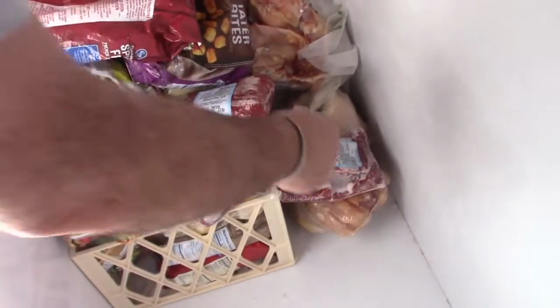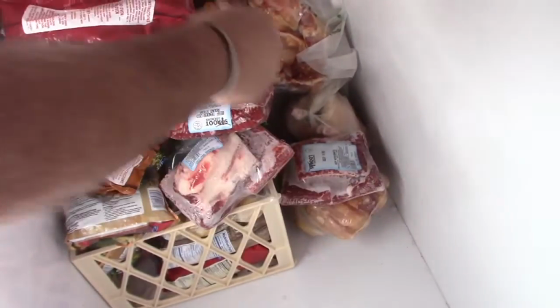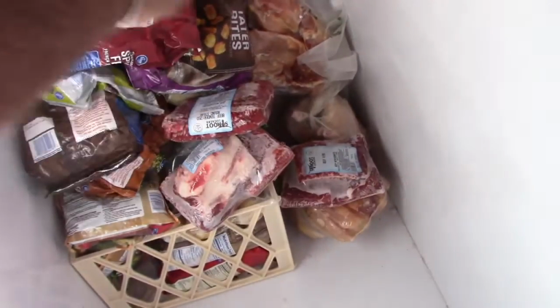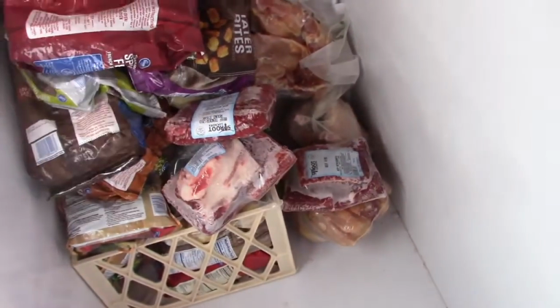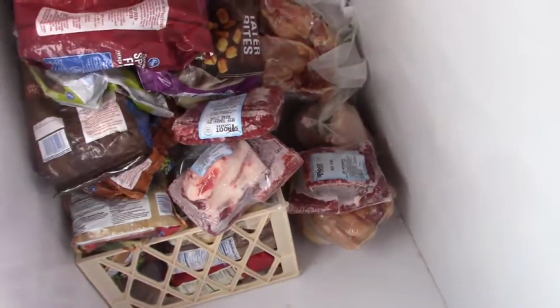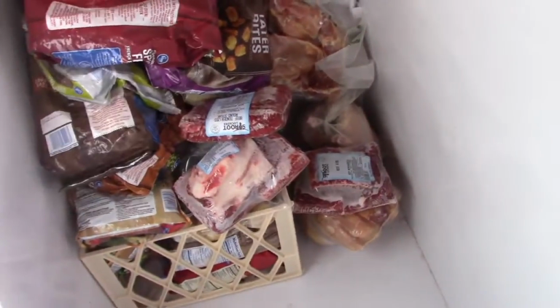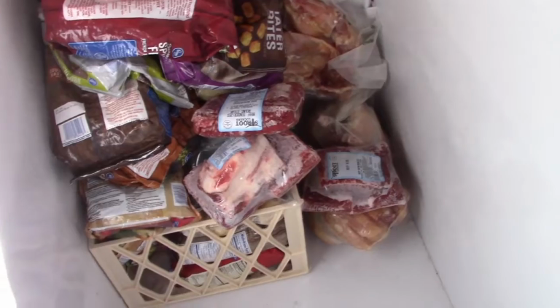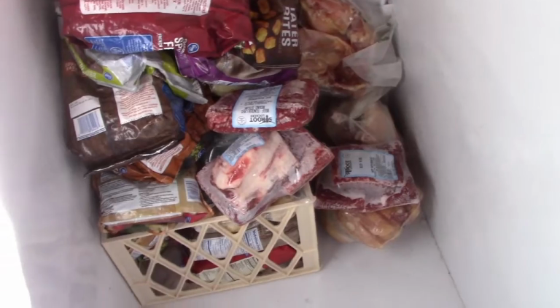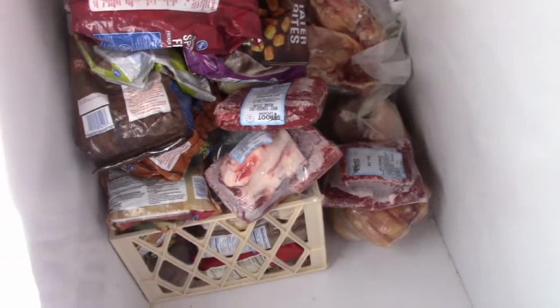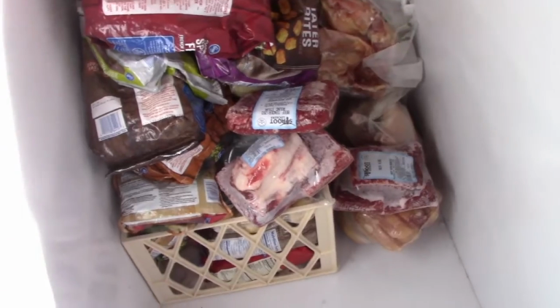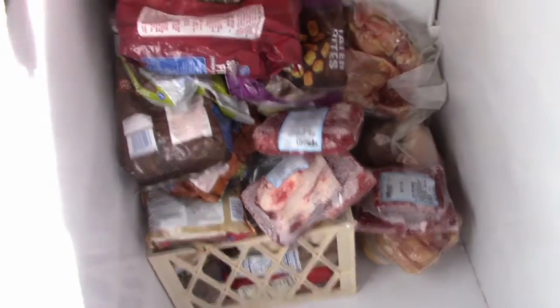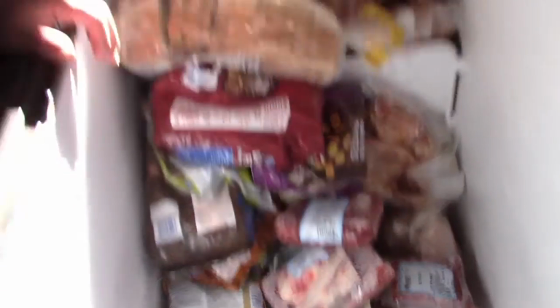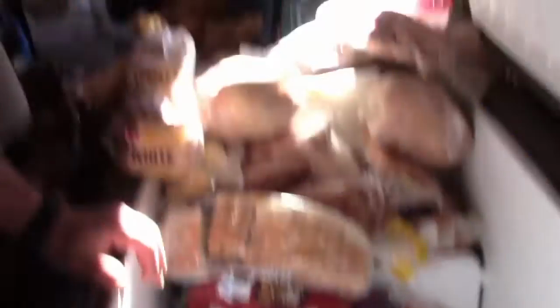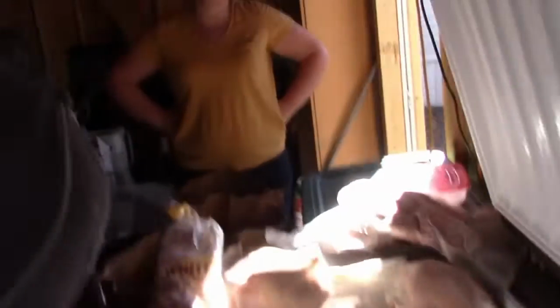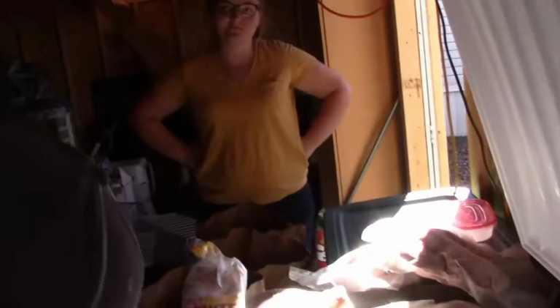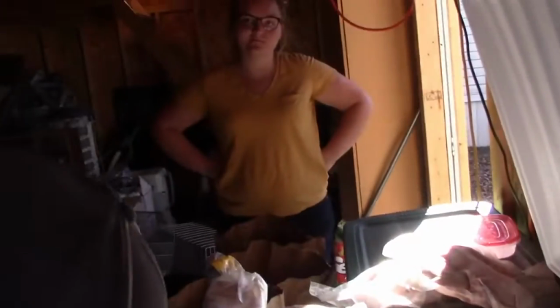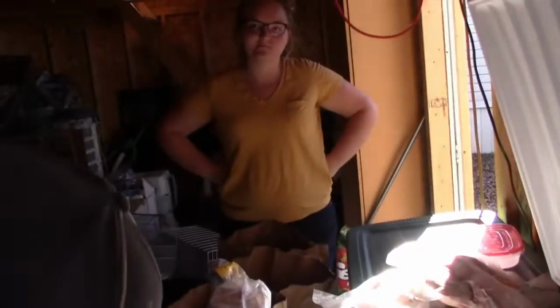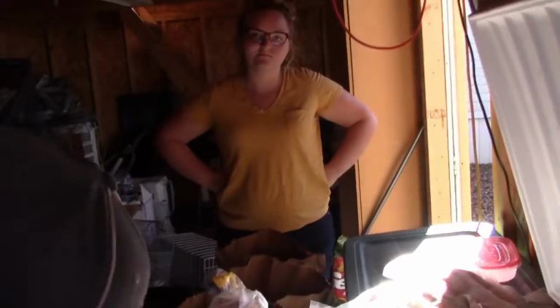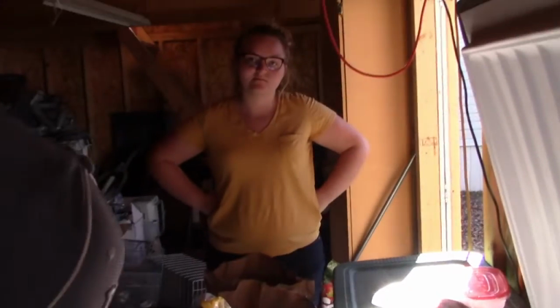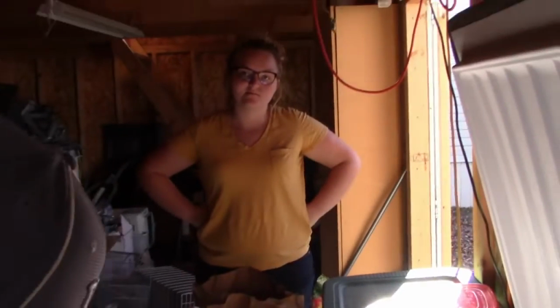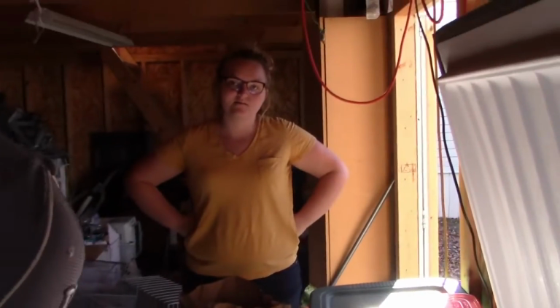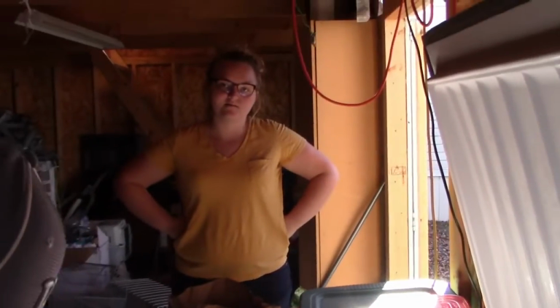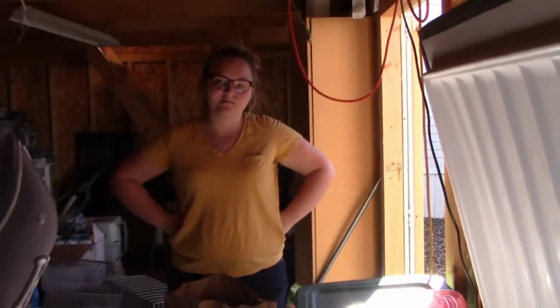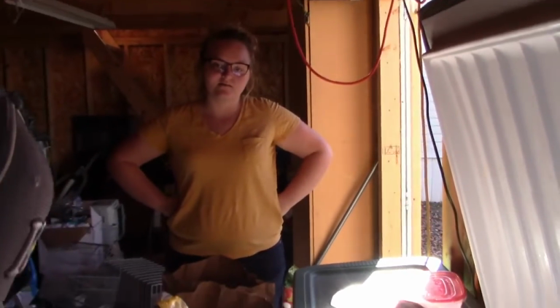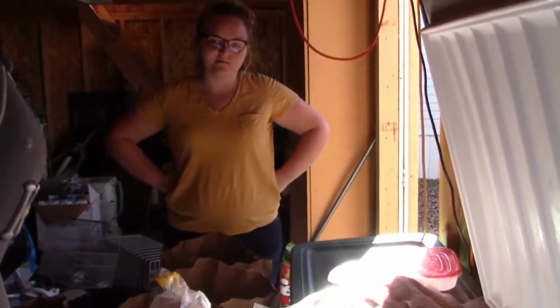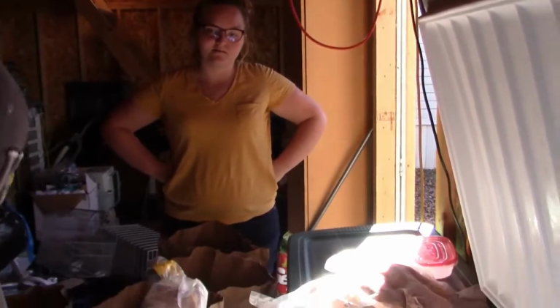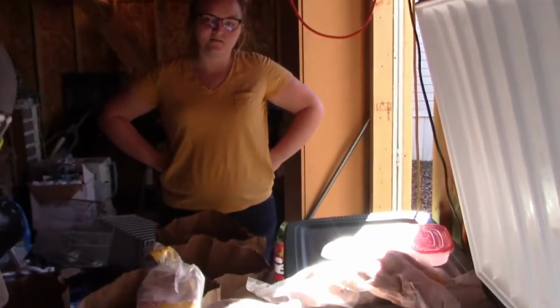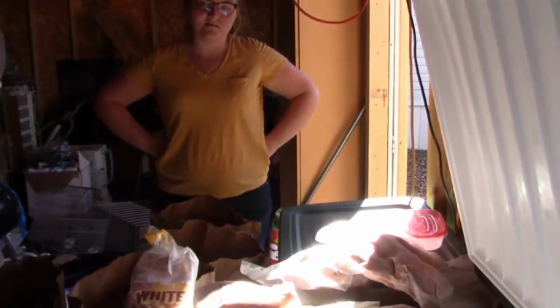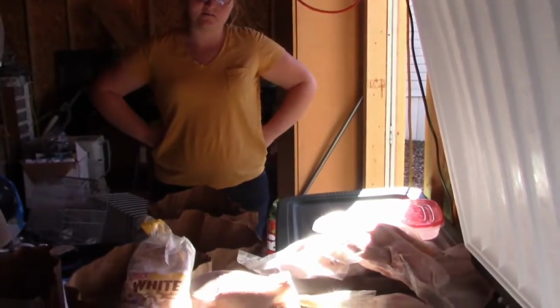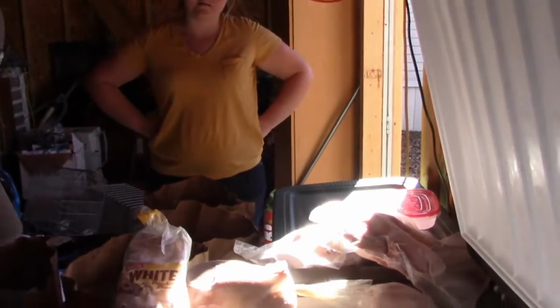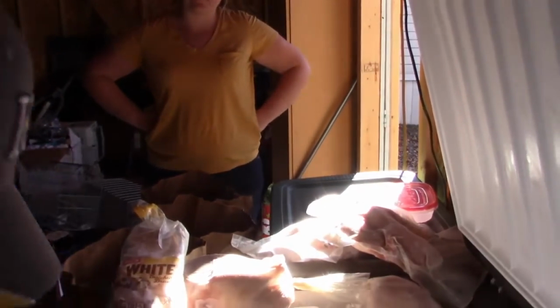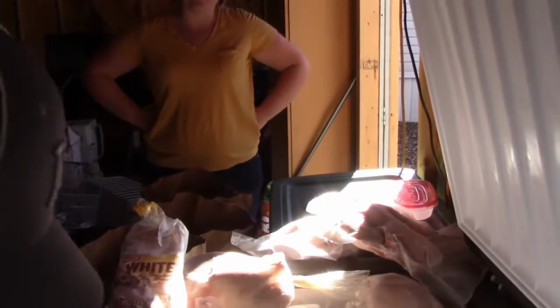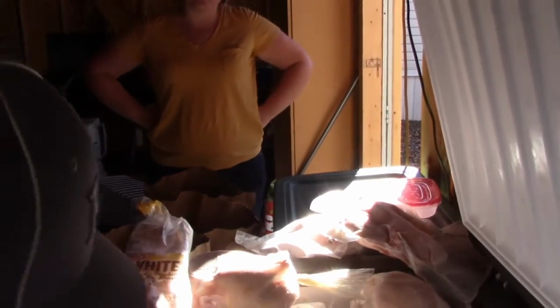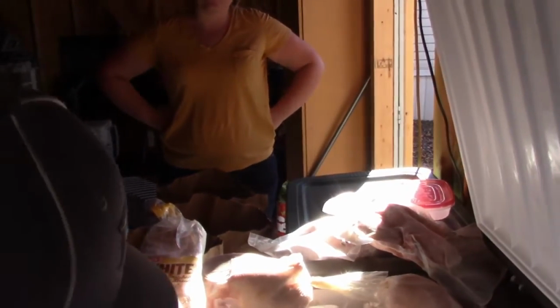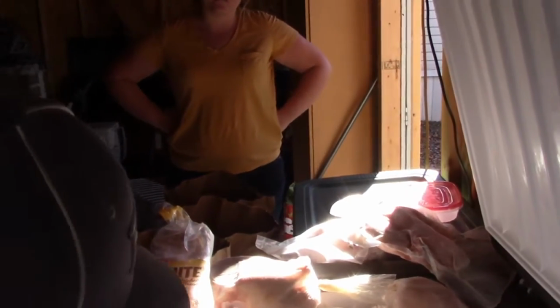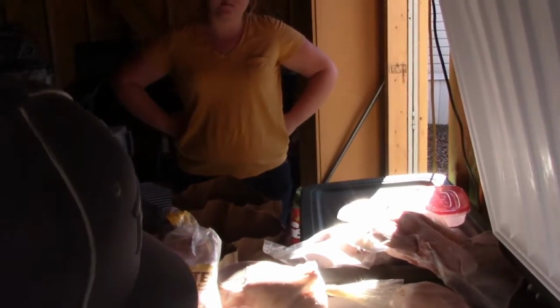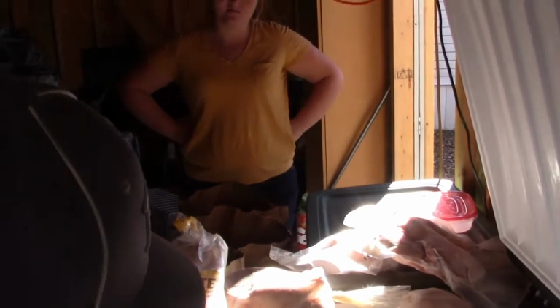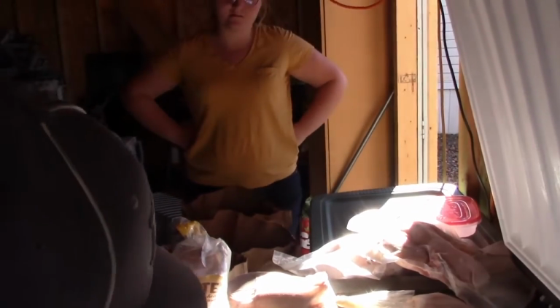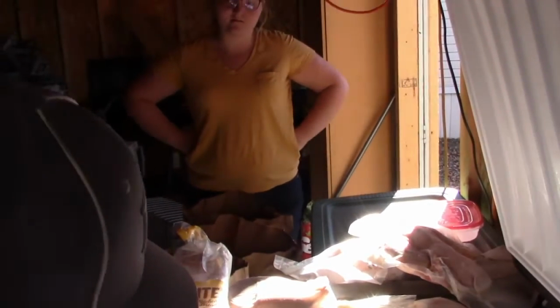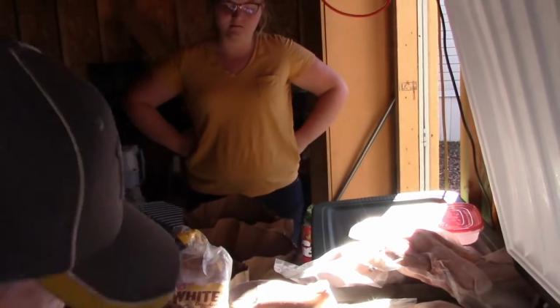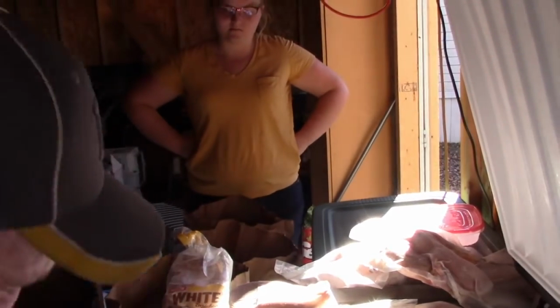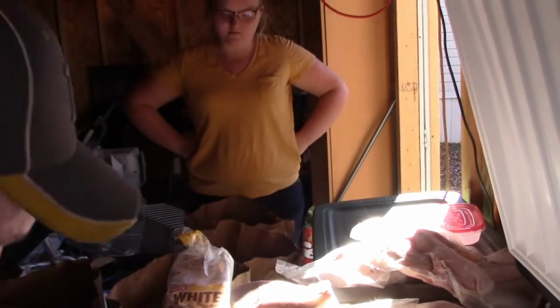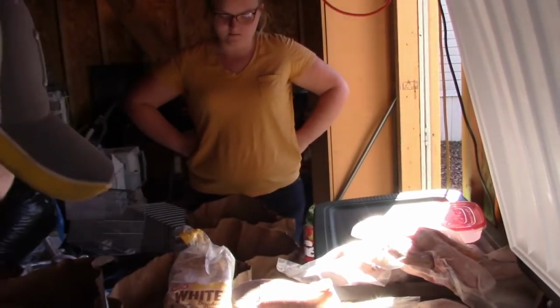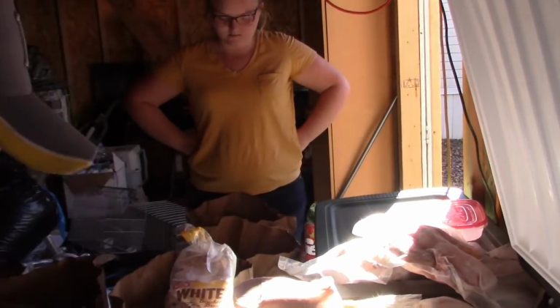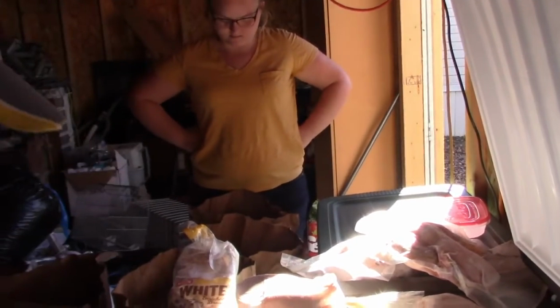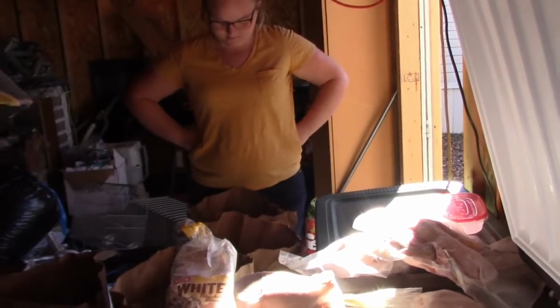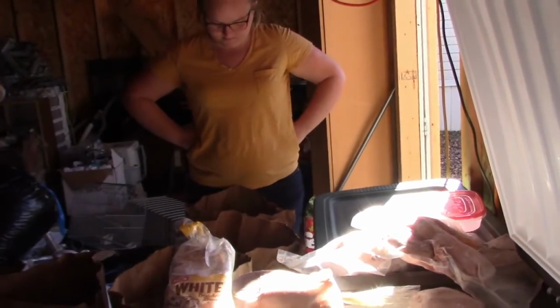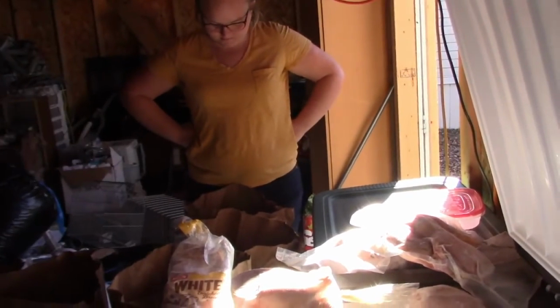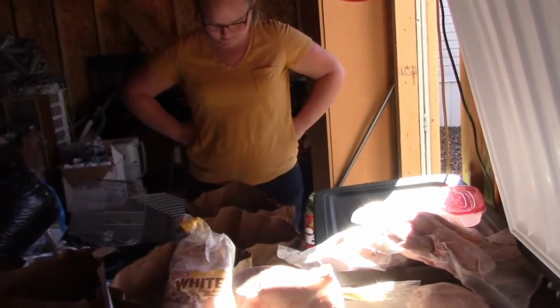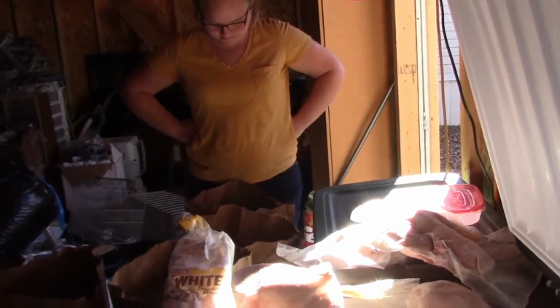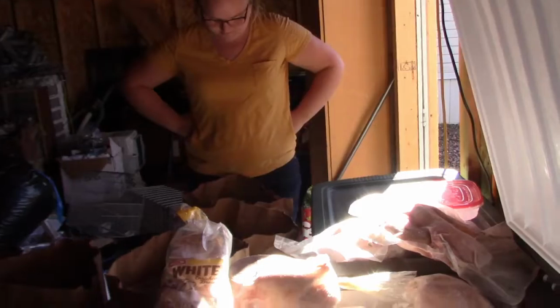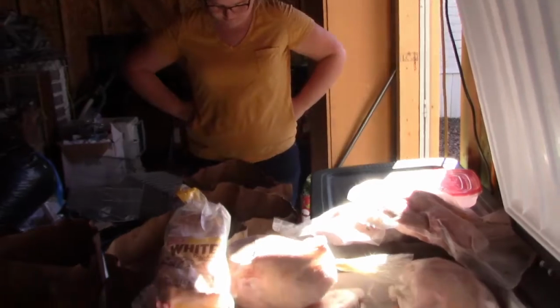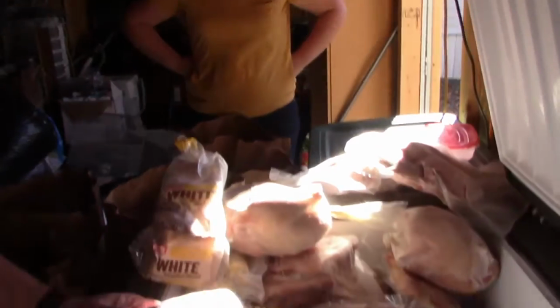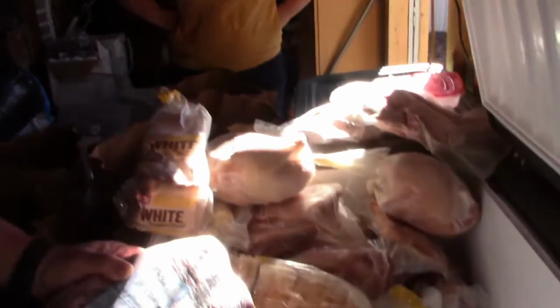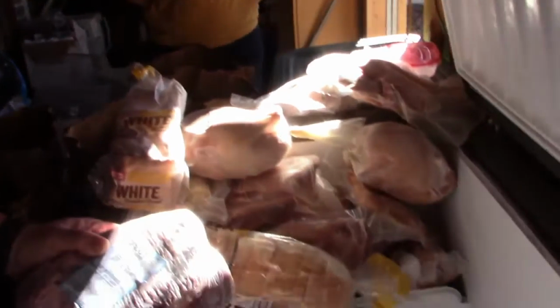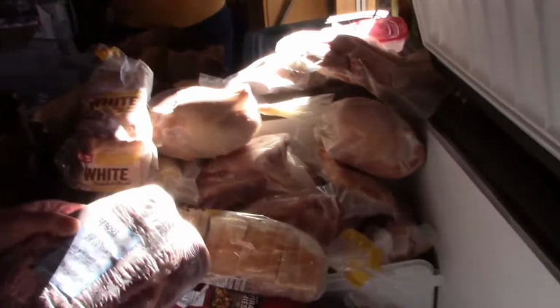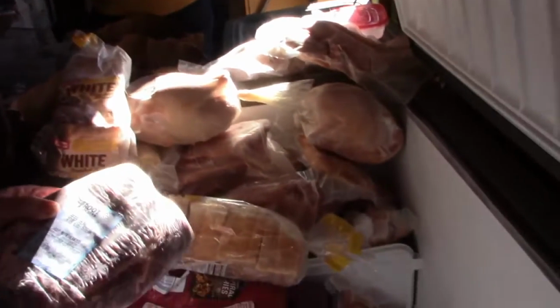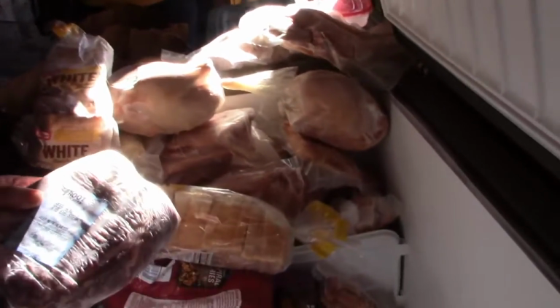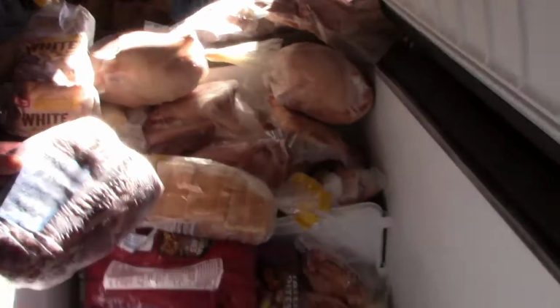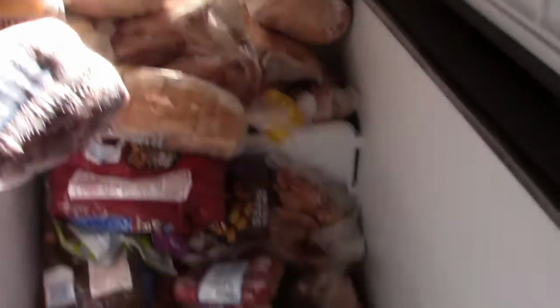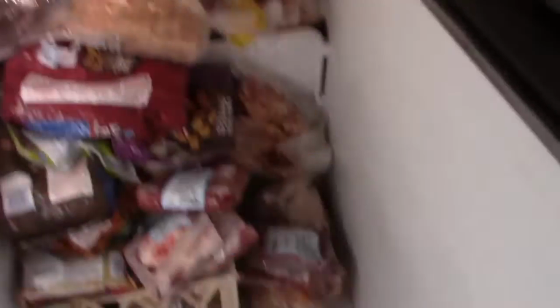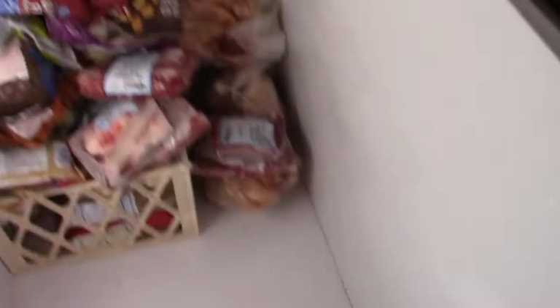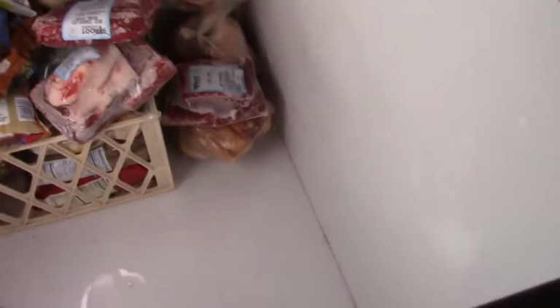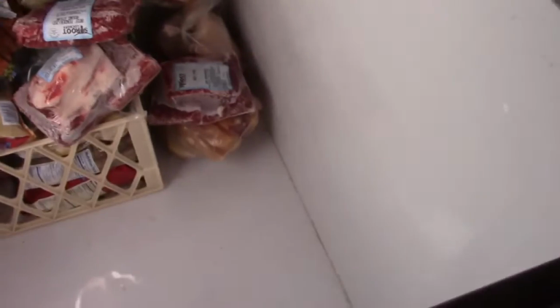Yeah, a few ribs and a few steaks, then go to roast and then hamburger, and then some more ribs. Oh, that's good. Well, there's your roast.